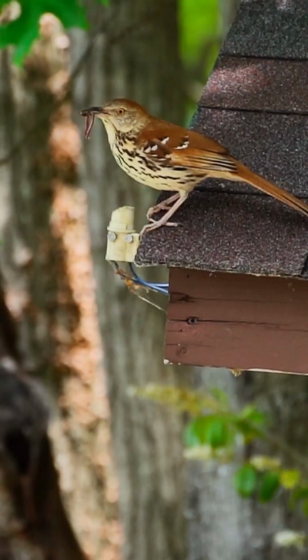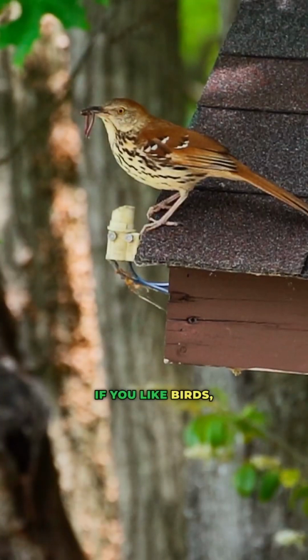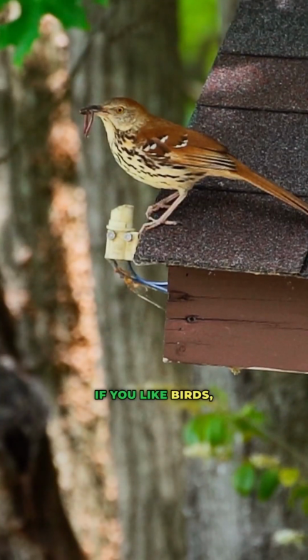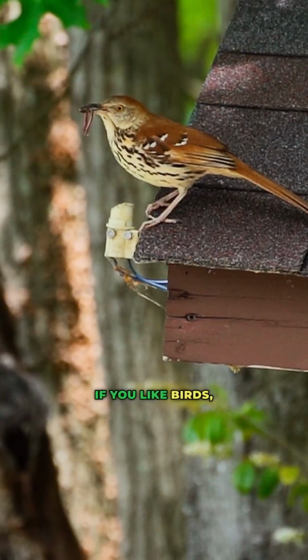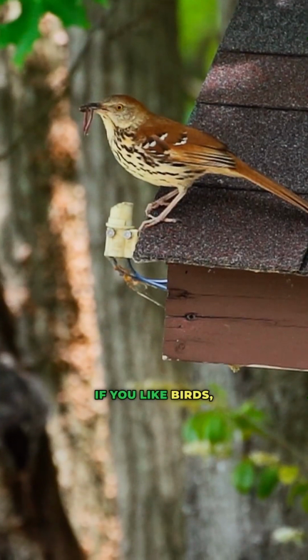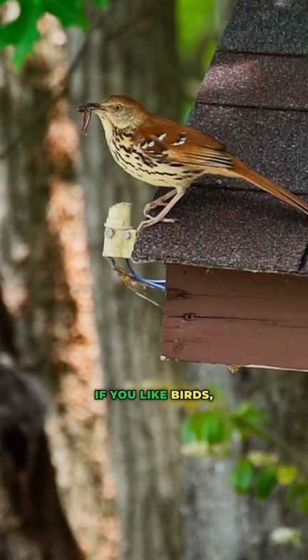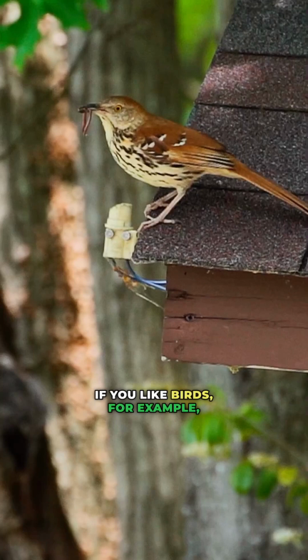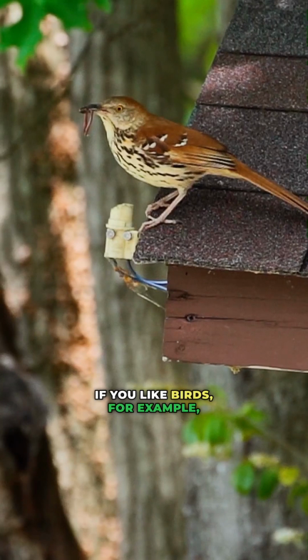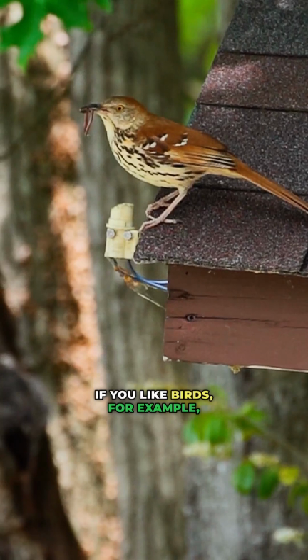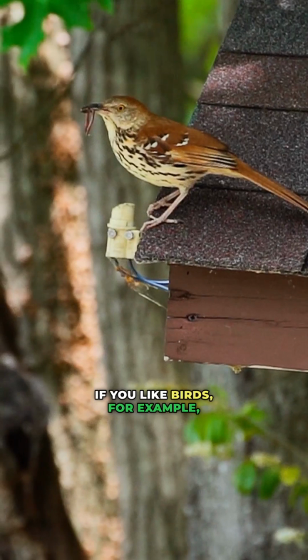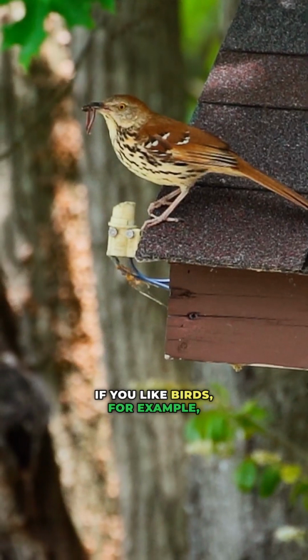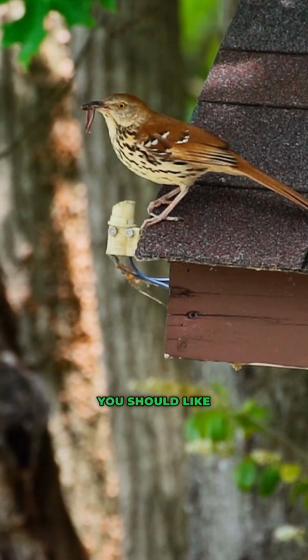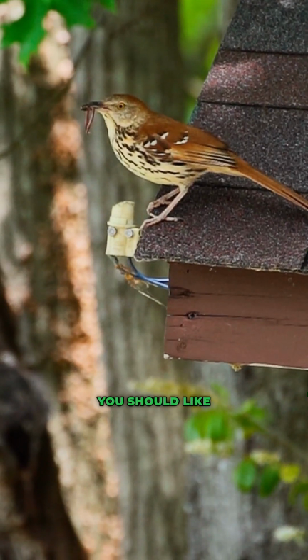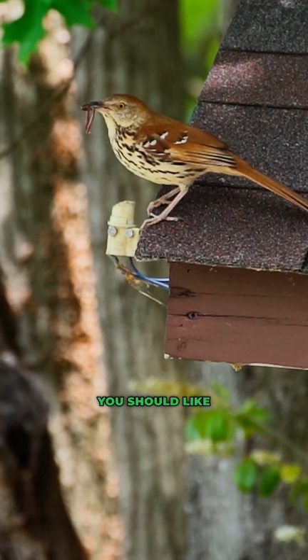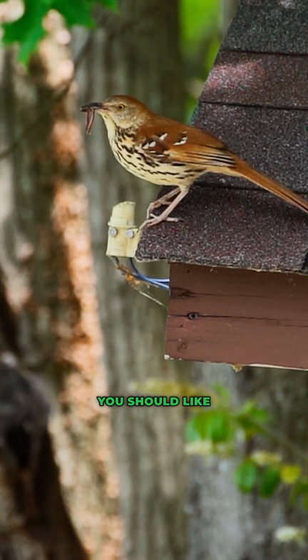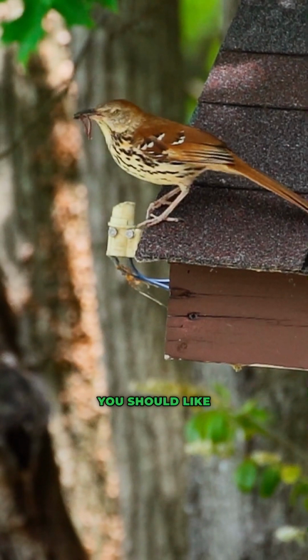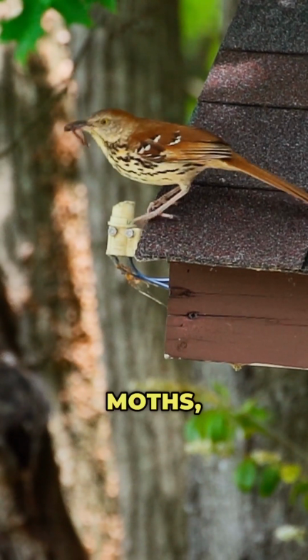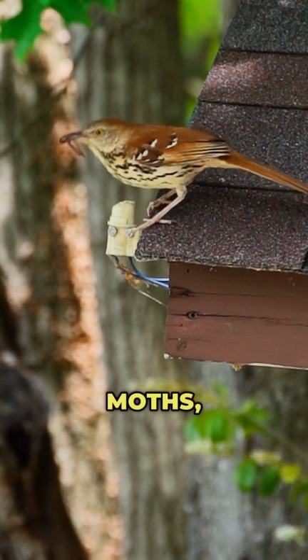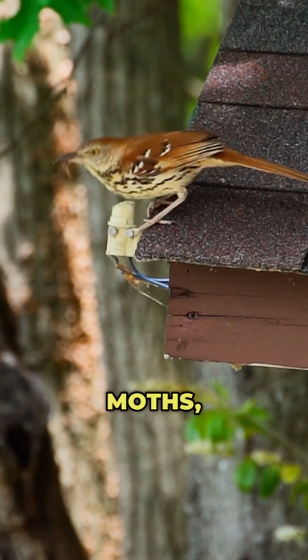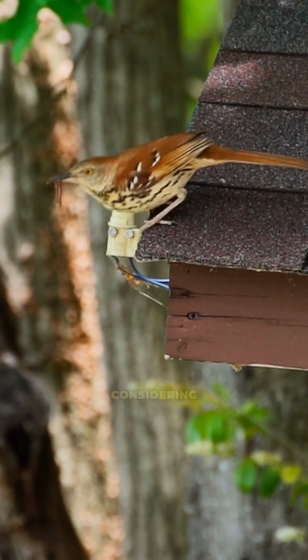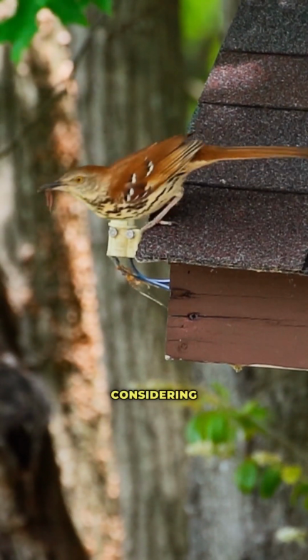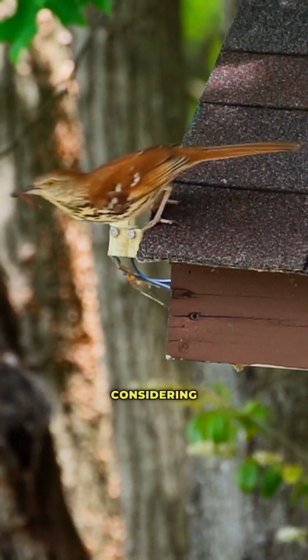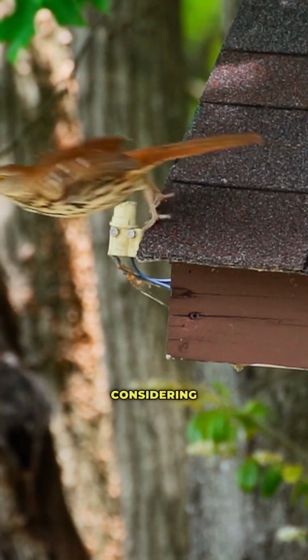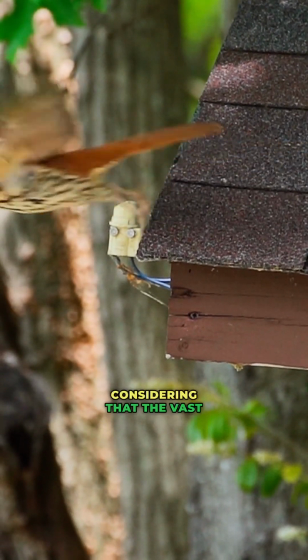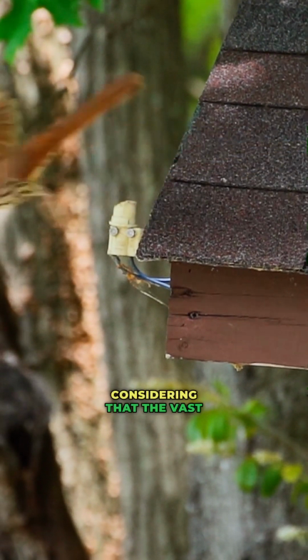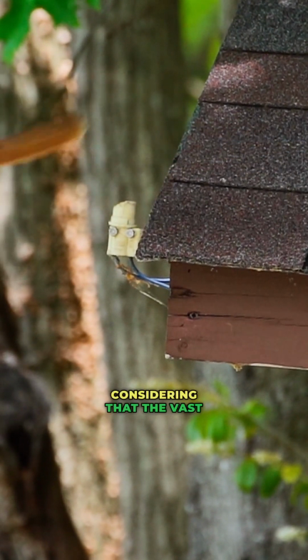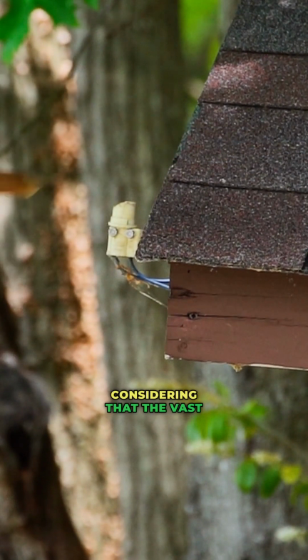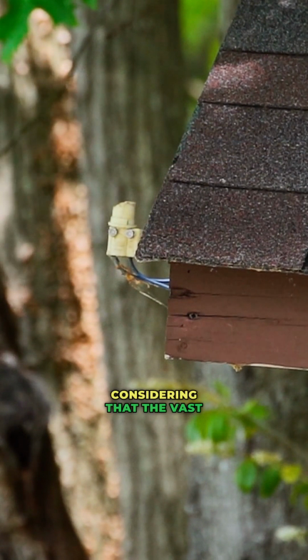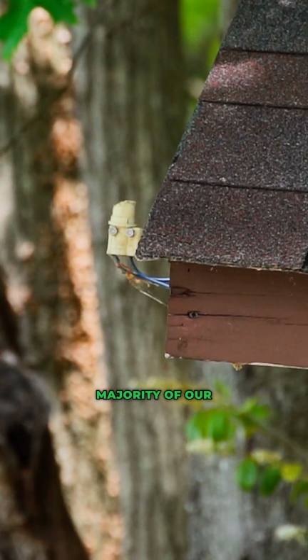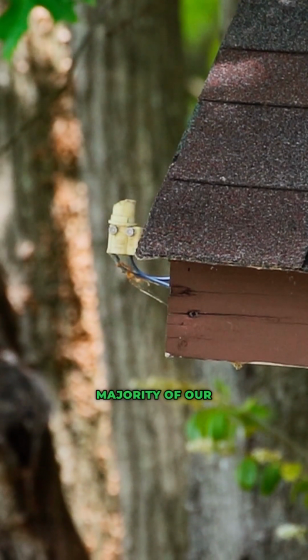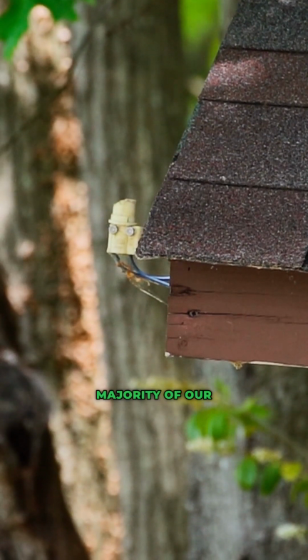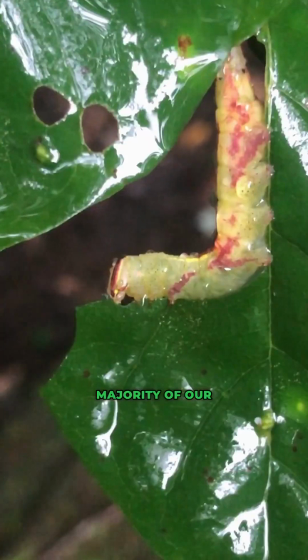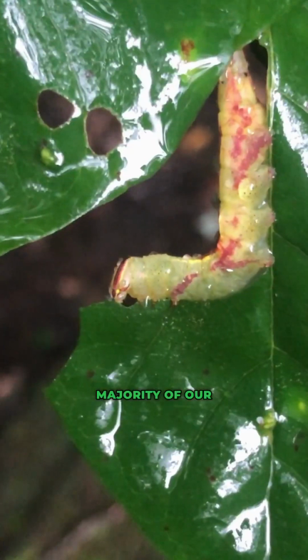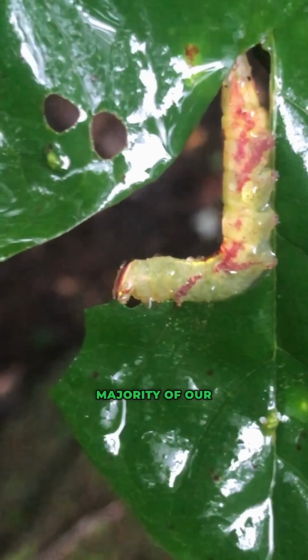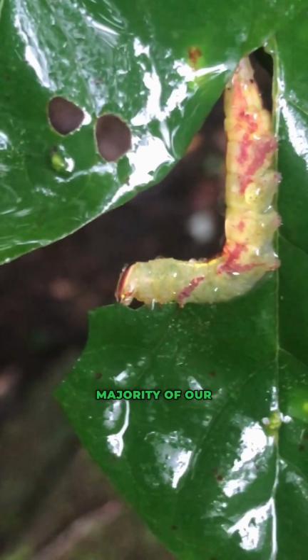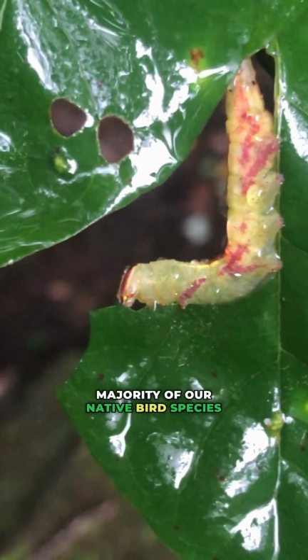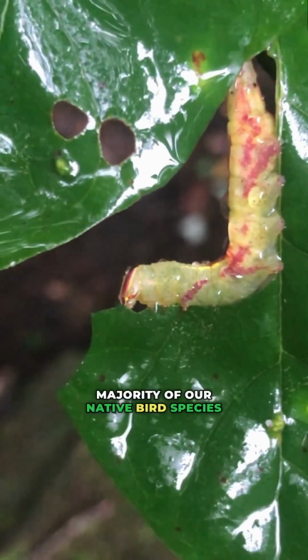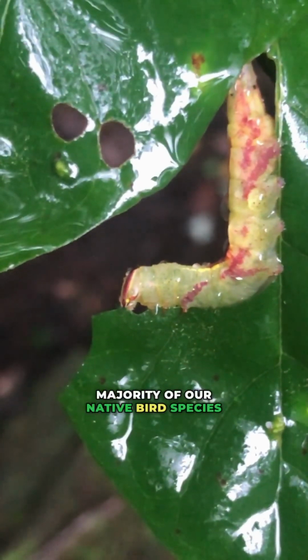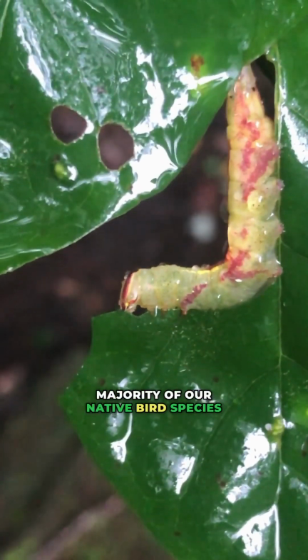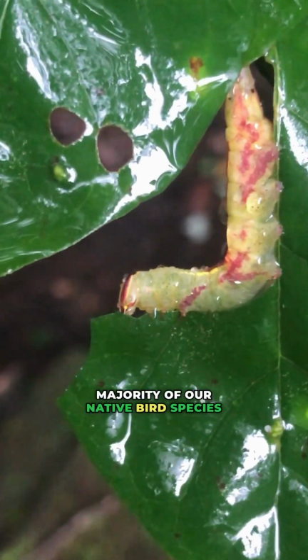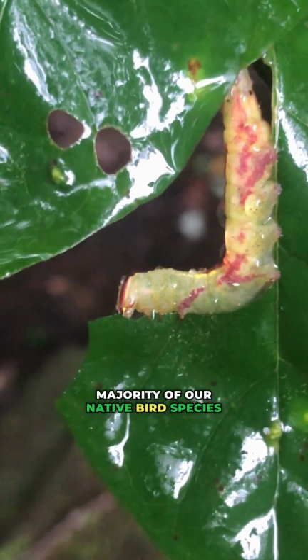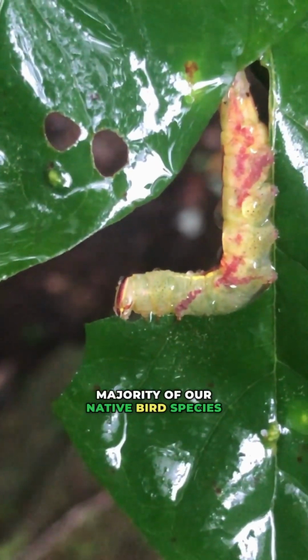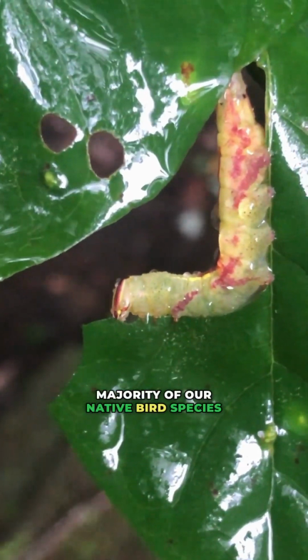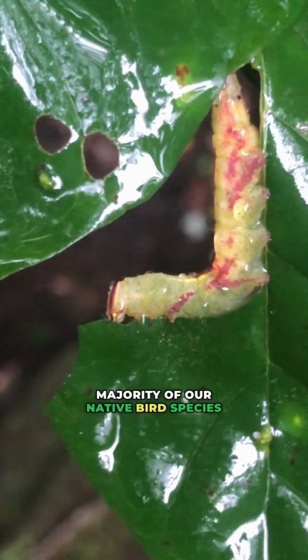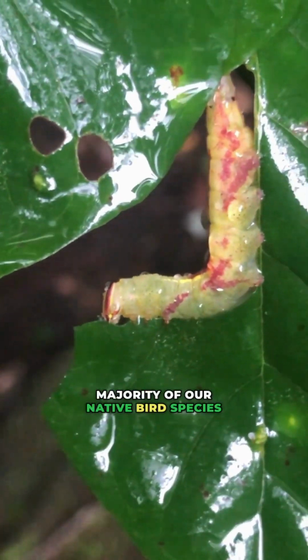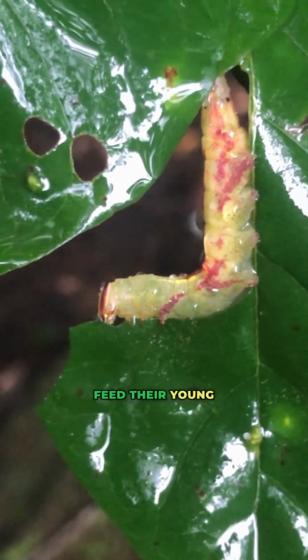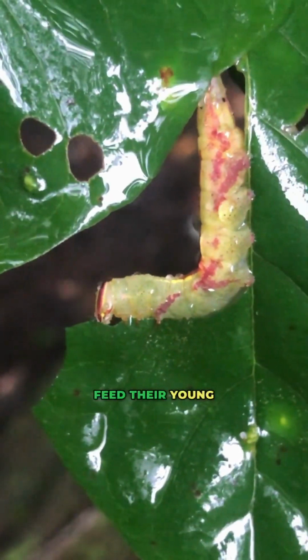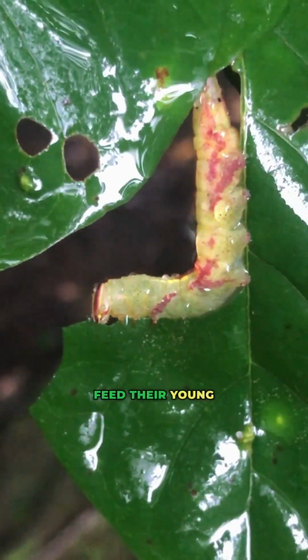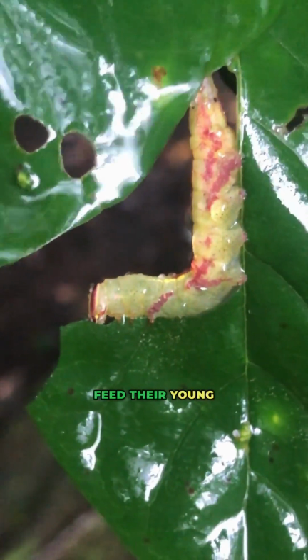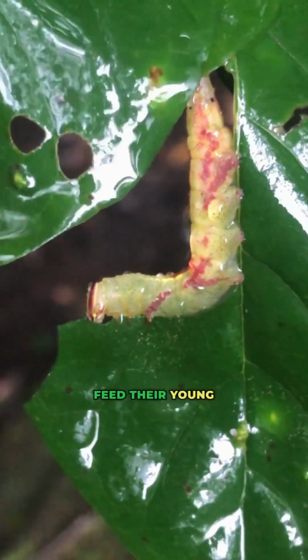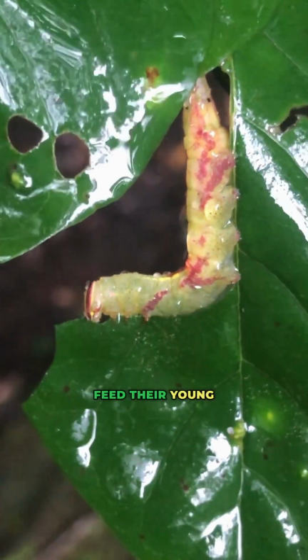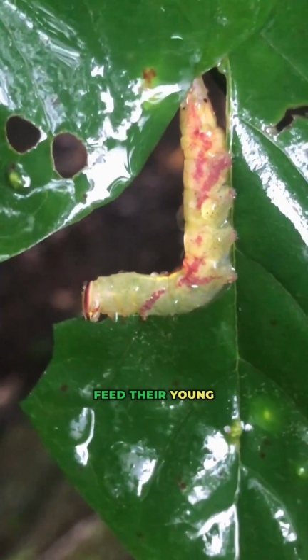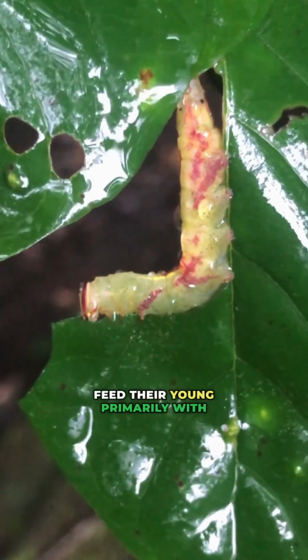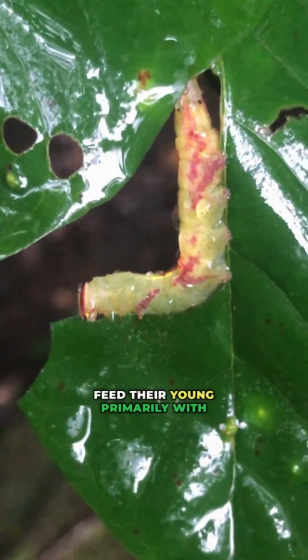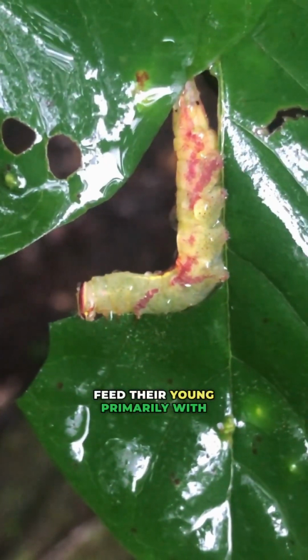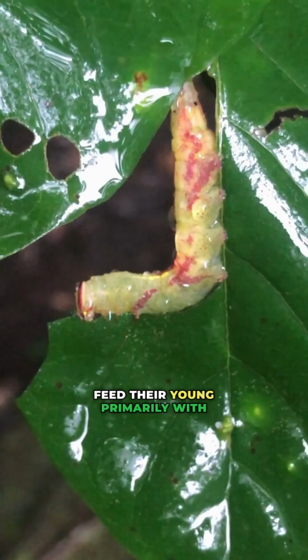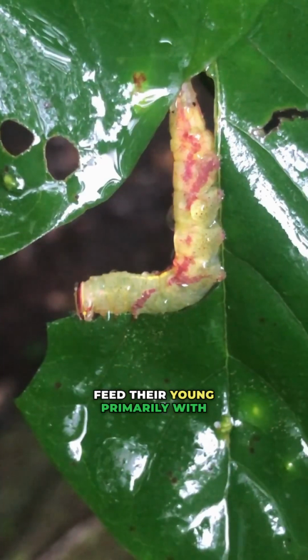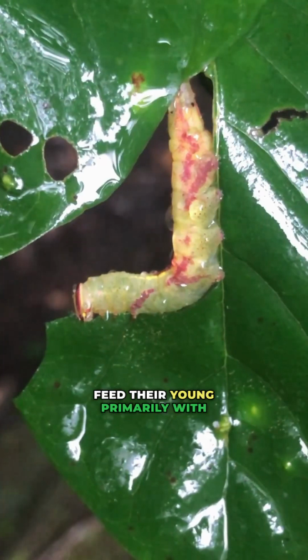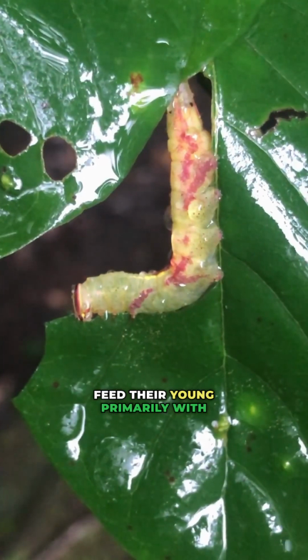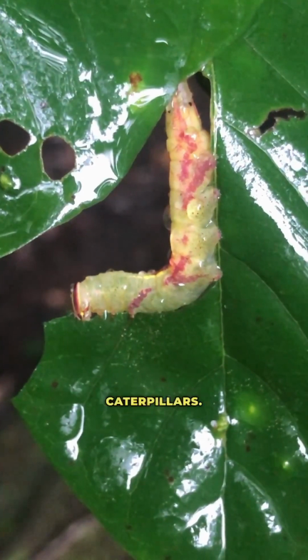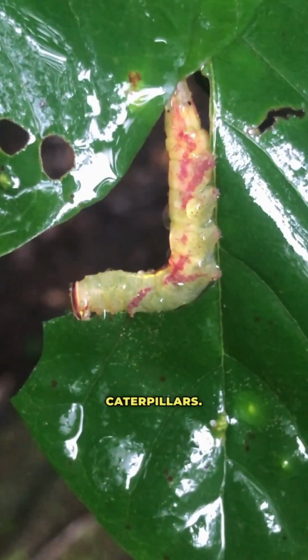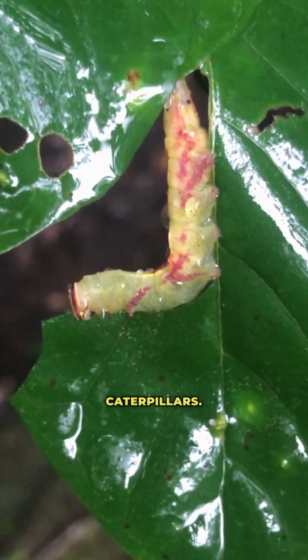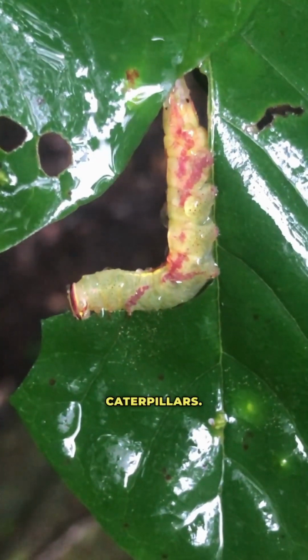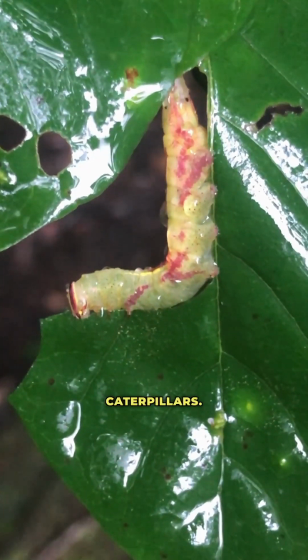If you like birds, for example, you should like moths, considering that the vast majority of our native bird species feed their young primarily with caterpillars.